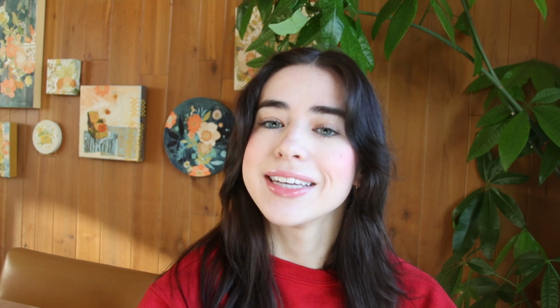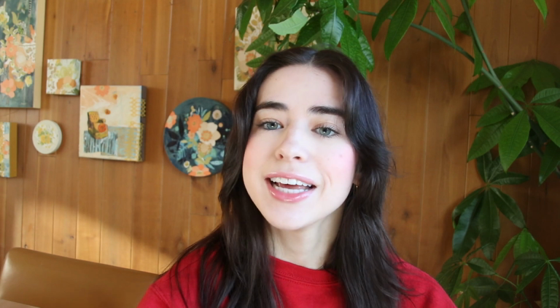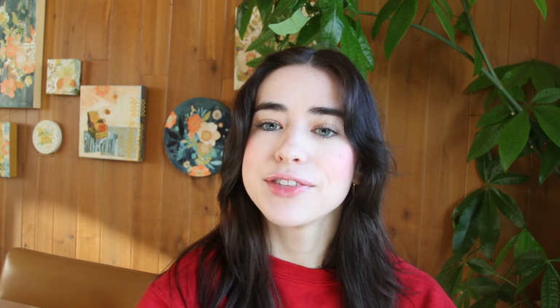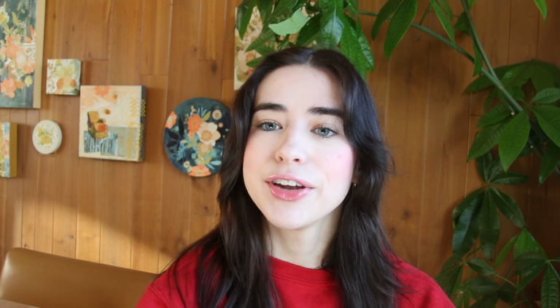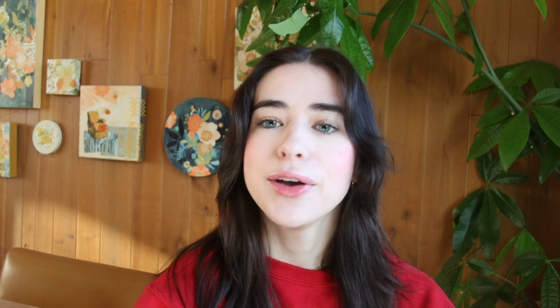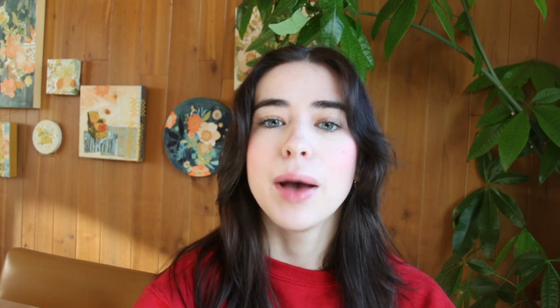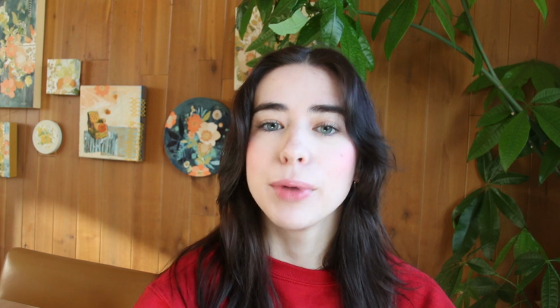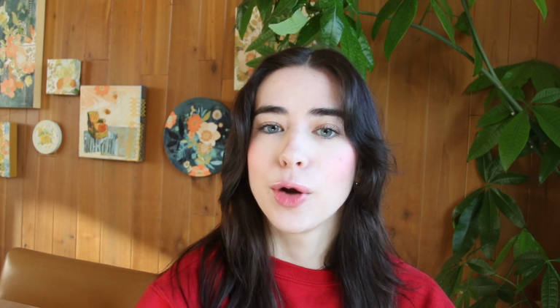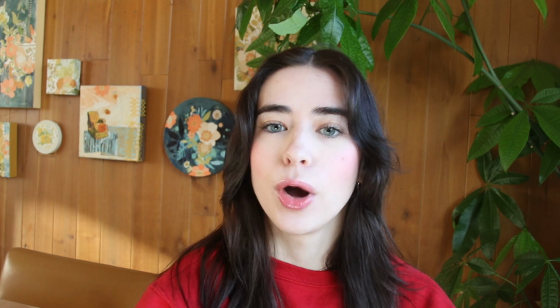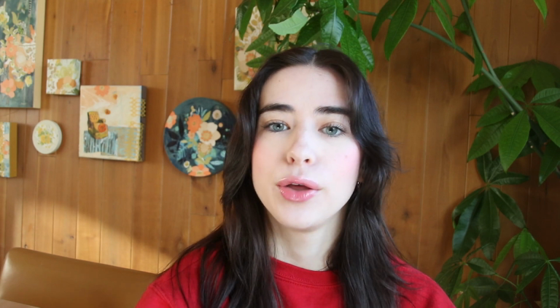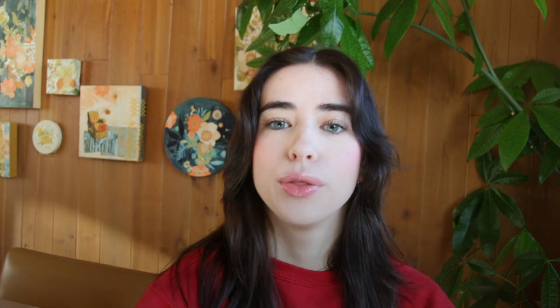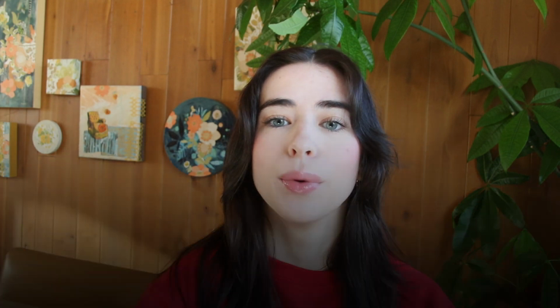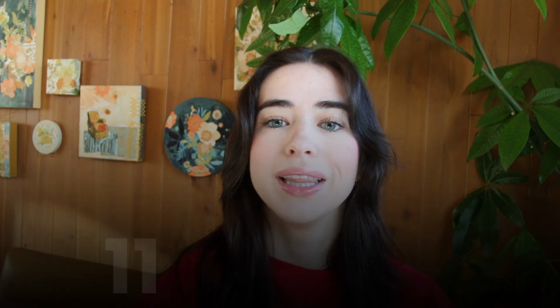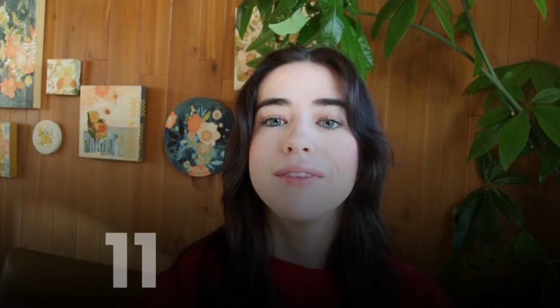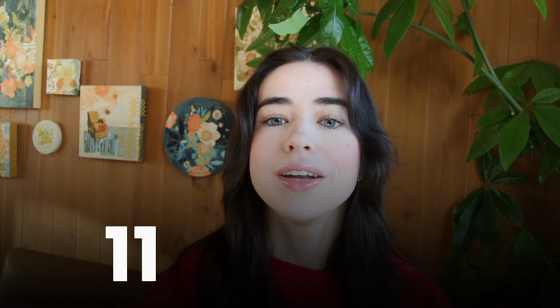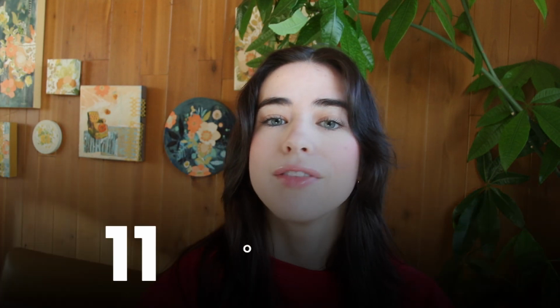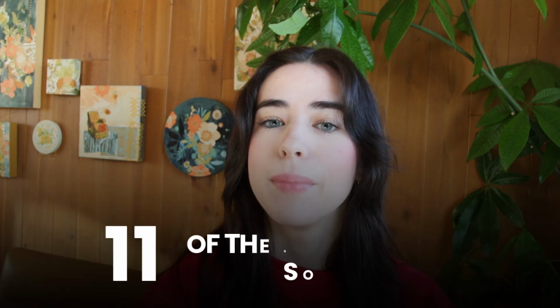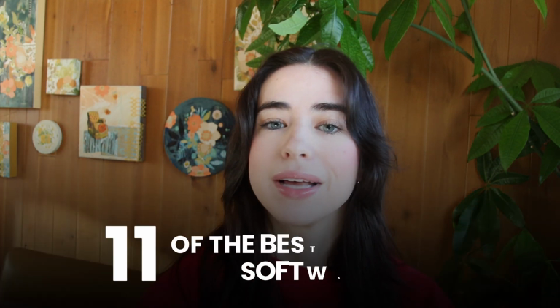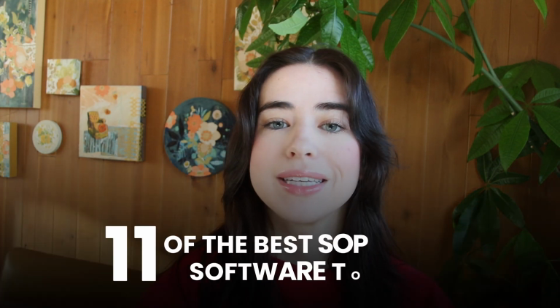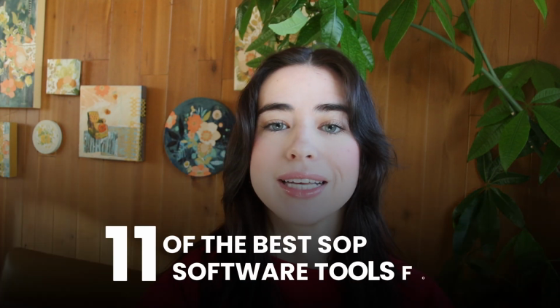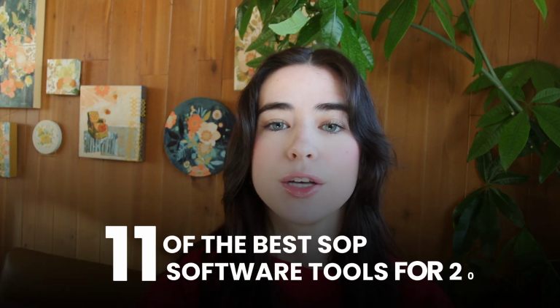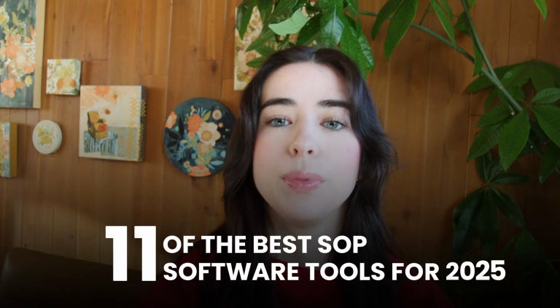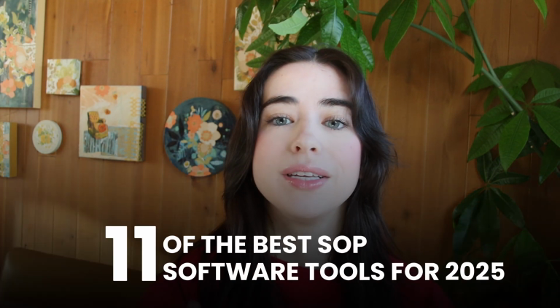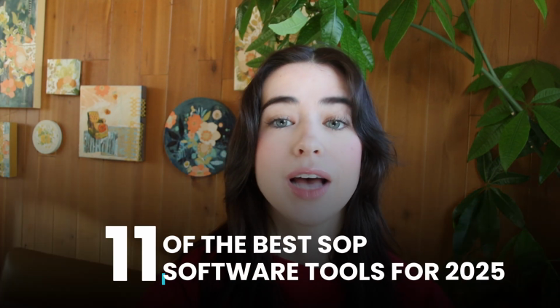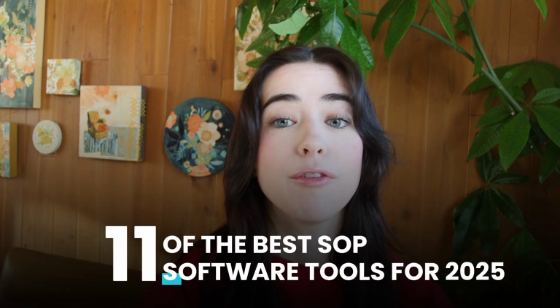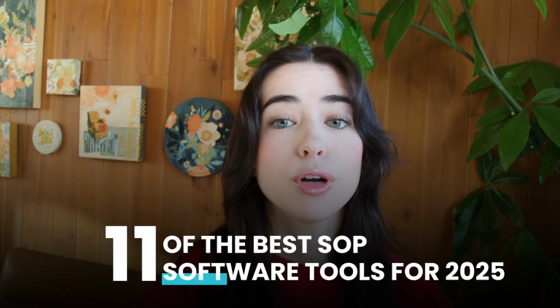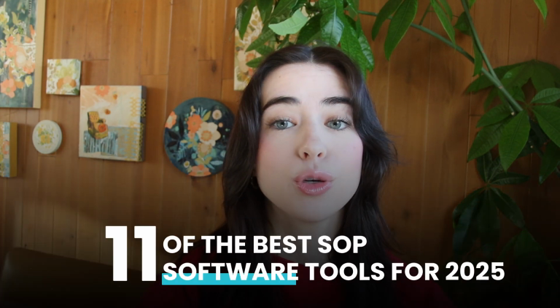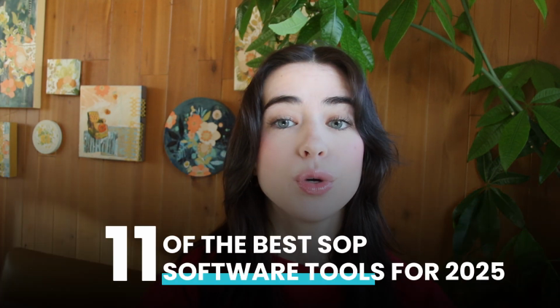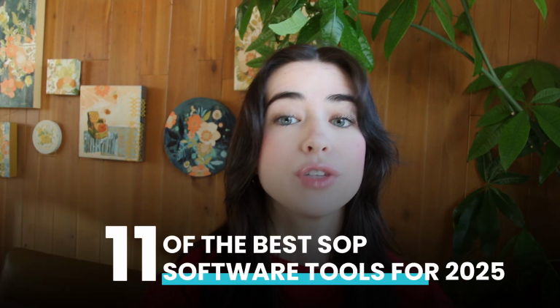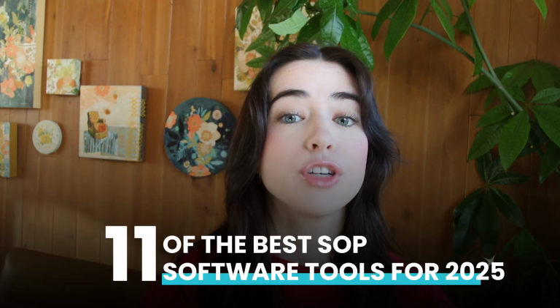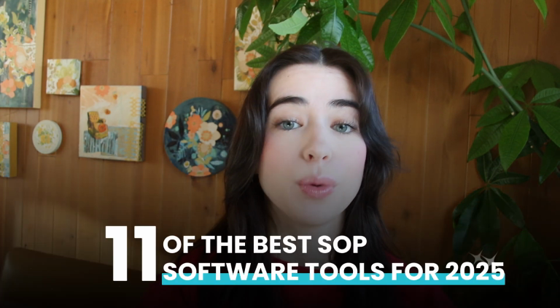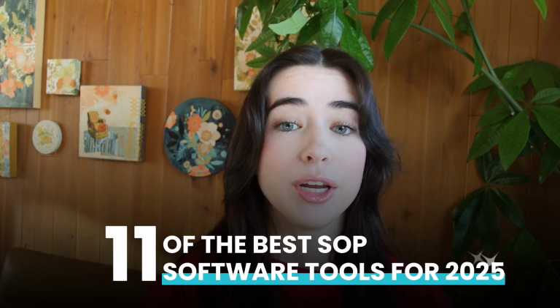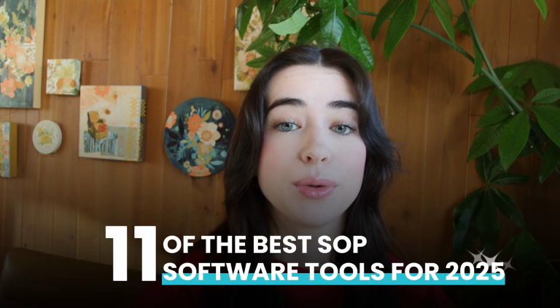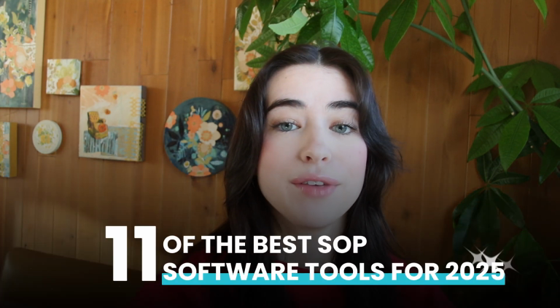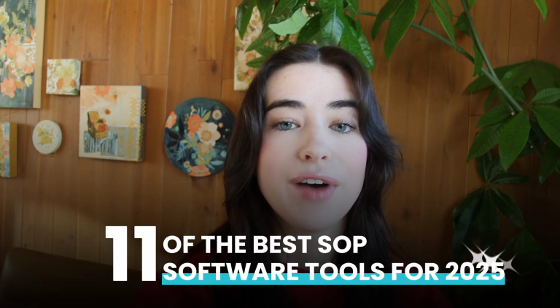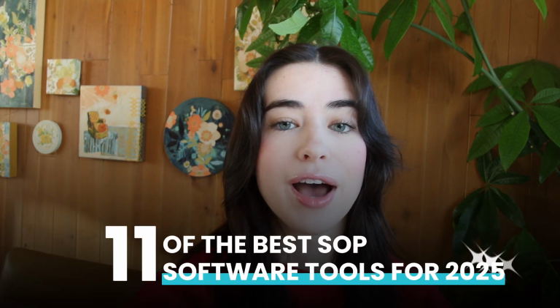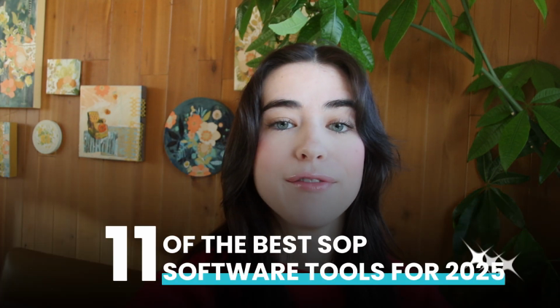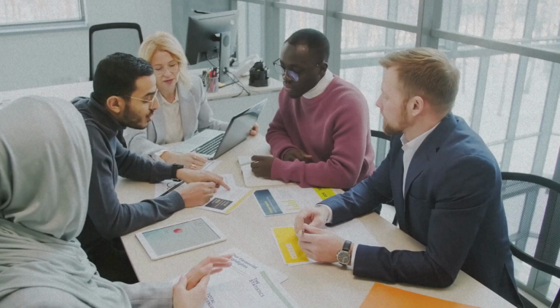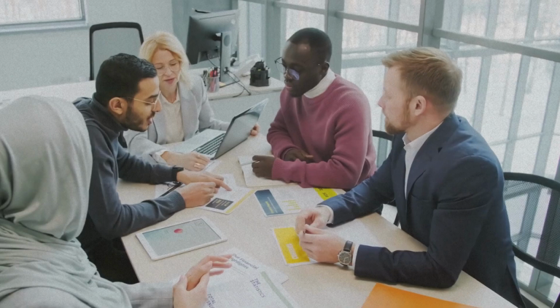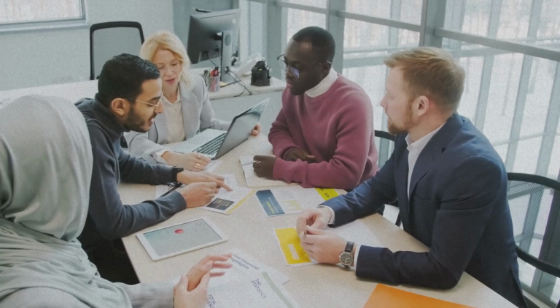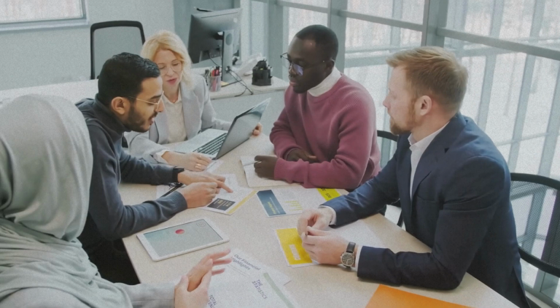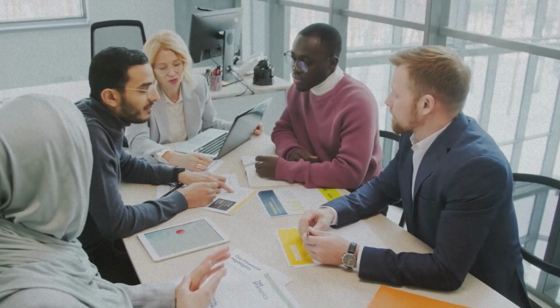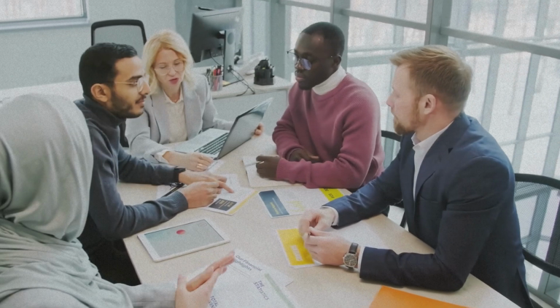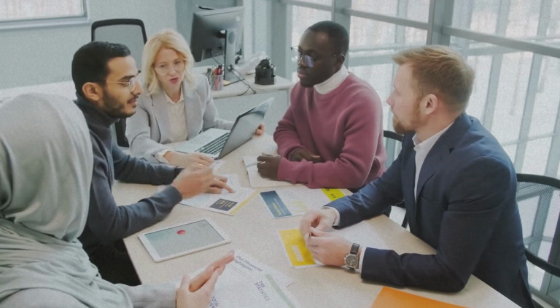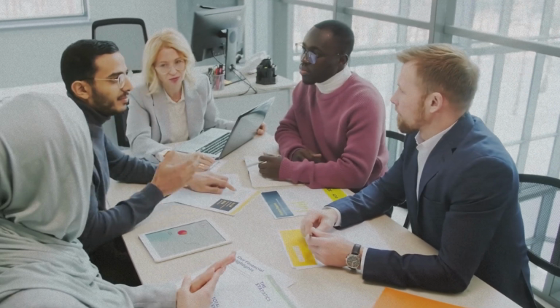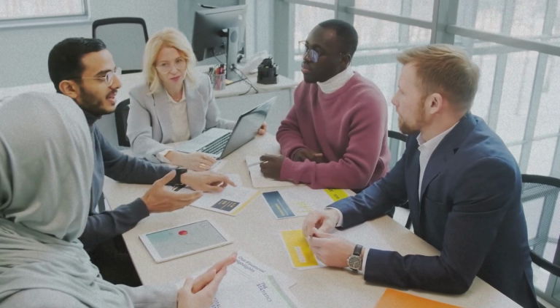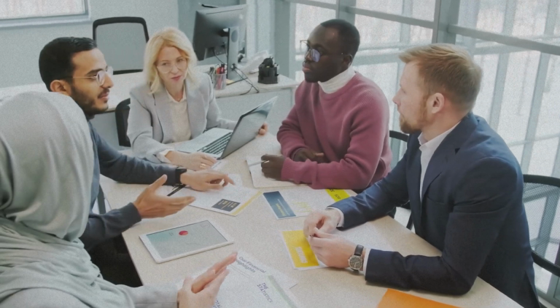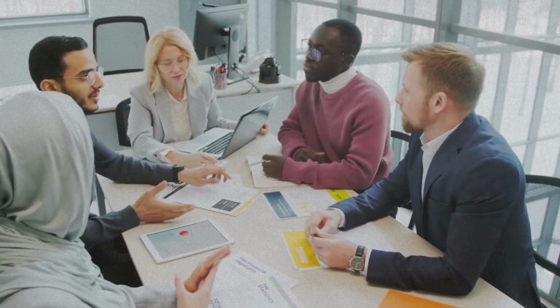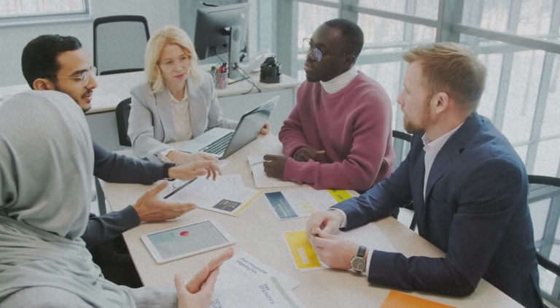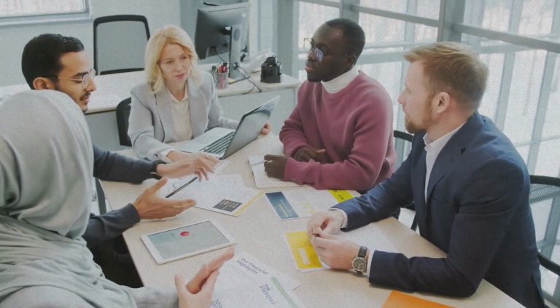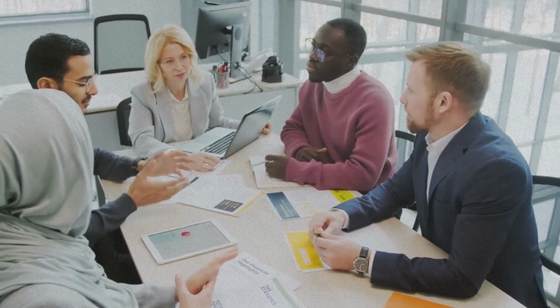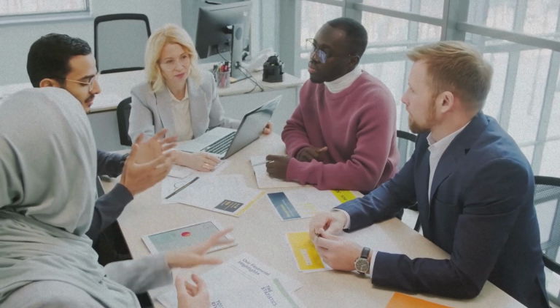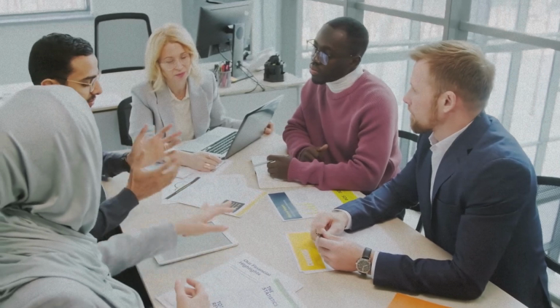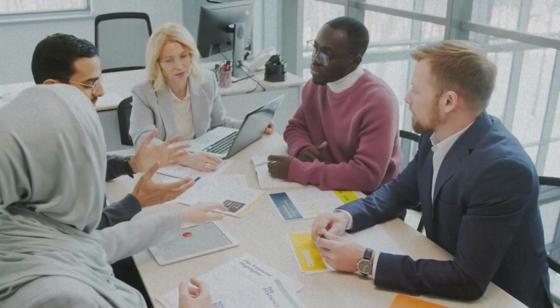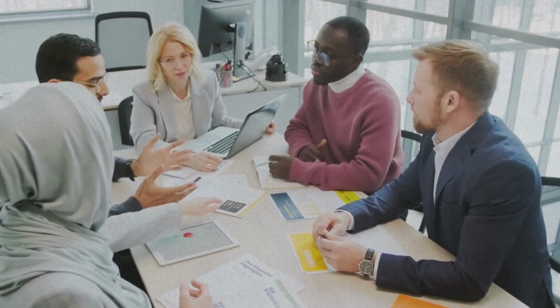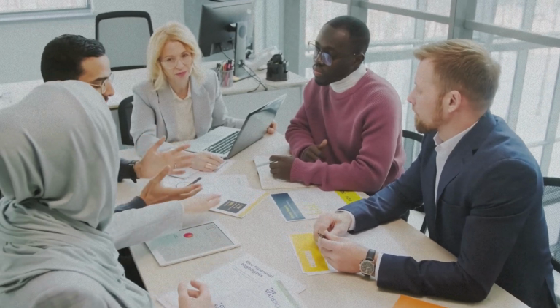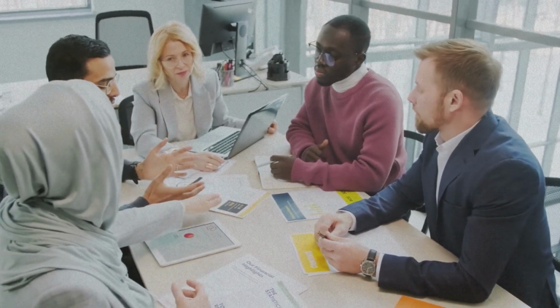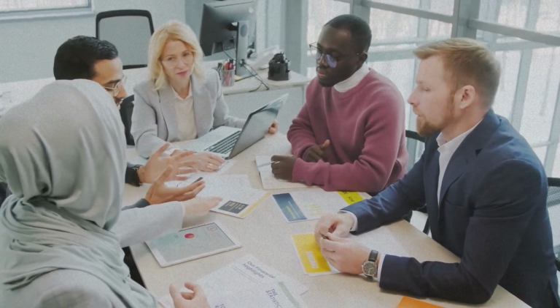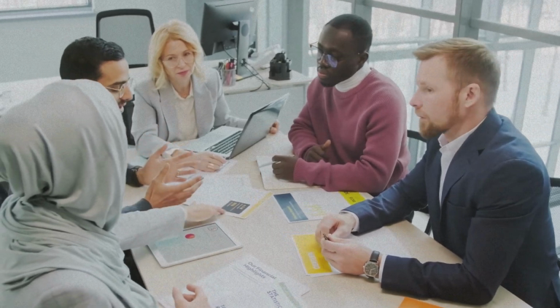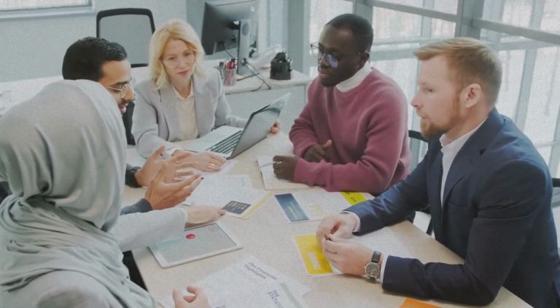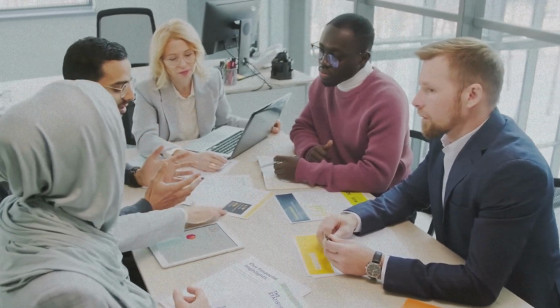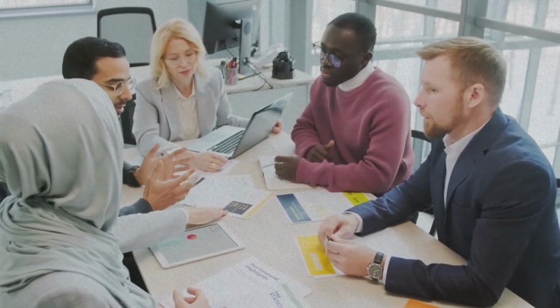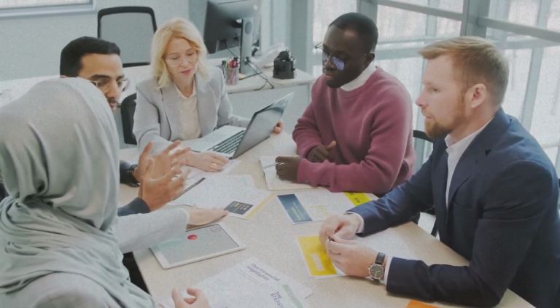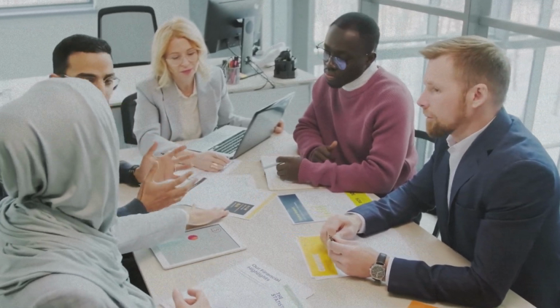In today's video, I'm going to walk you through 11 of the best SOP software tools for 2025. By the end, you'll know which tool will help you run your business more efficiently.